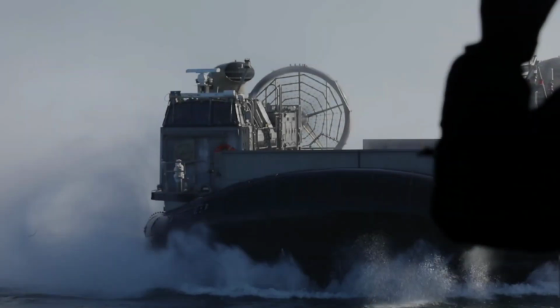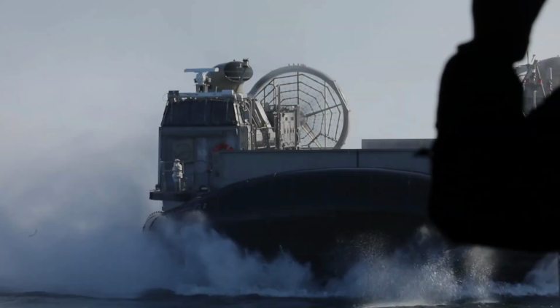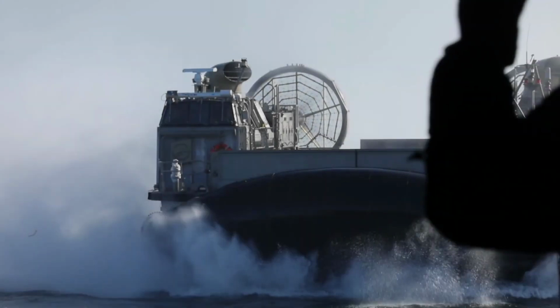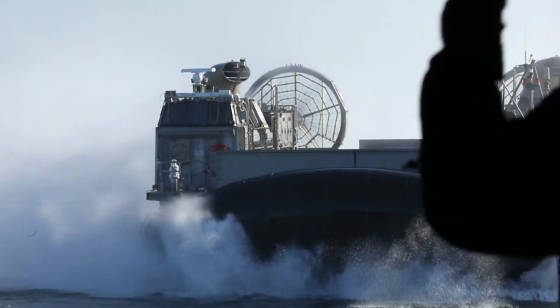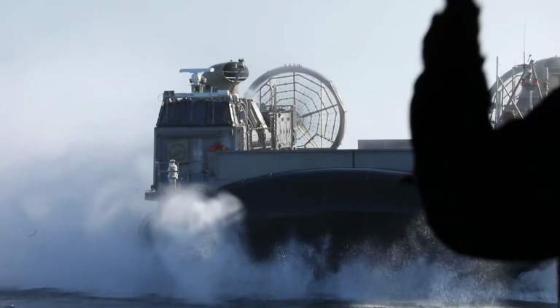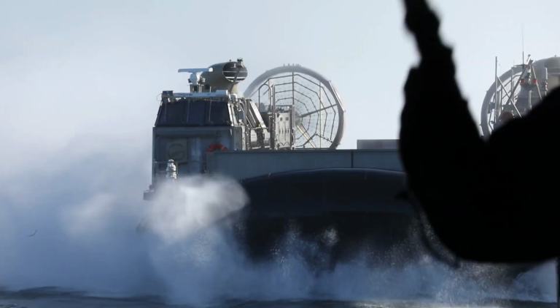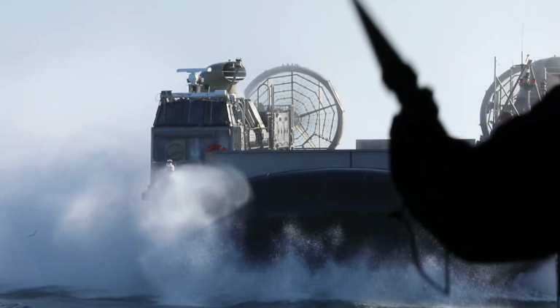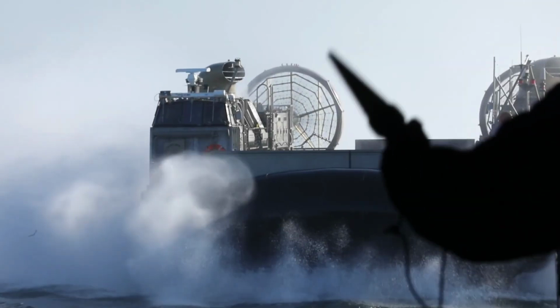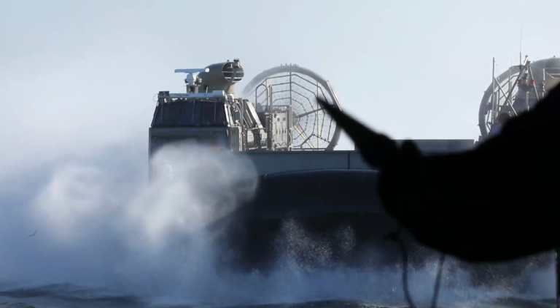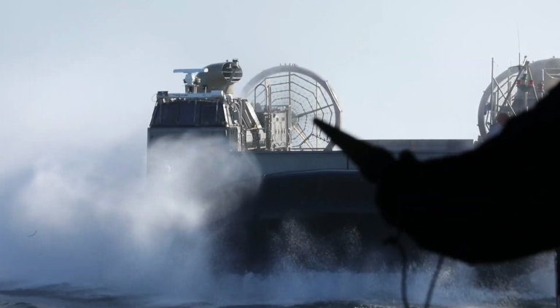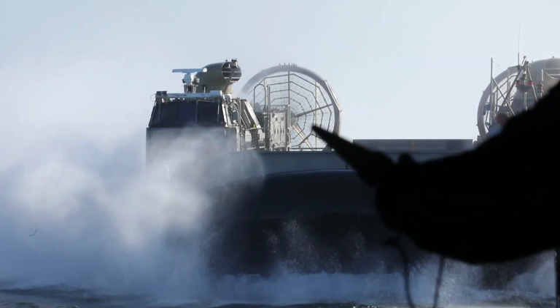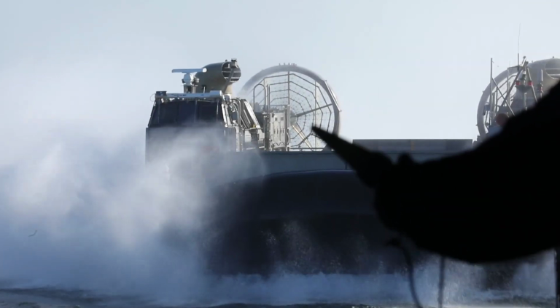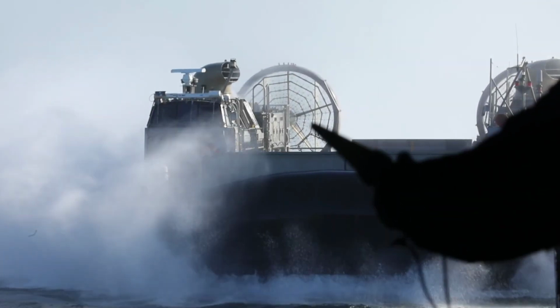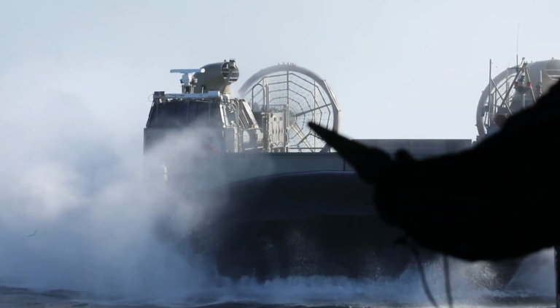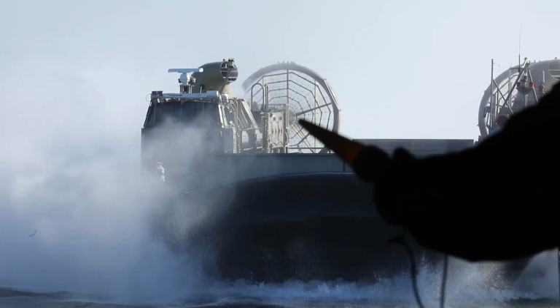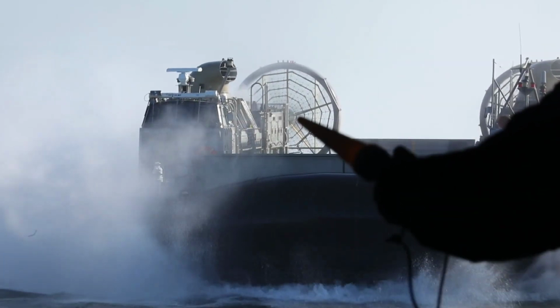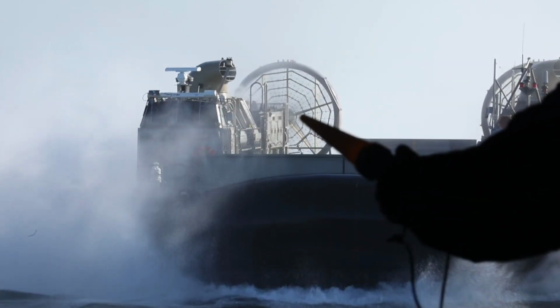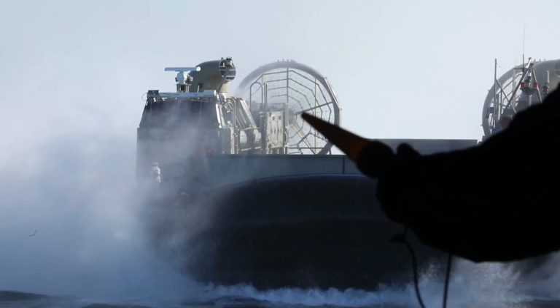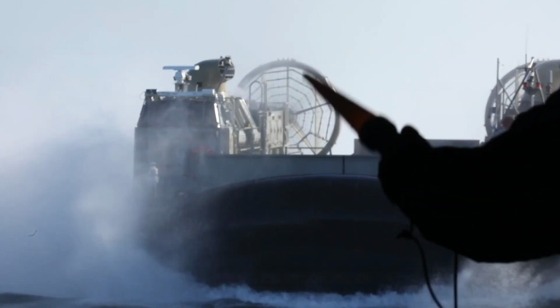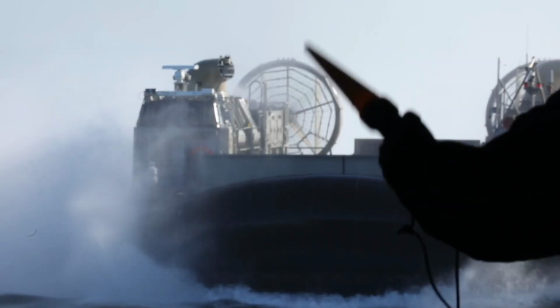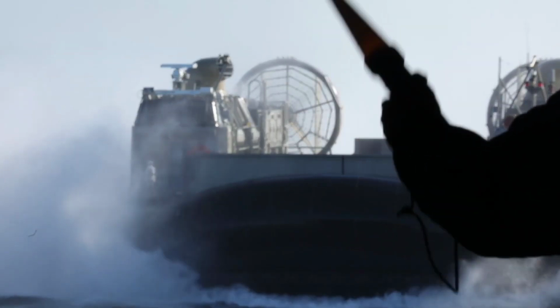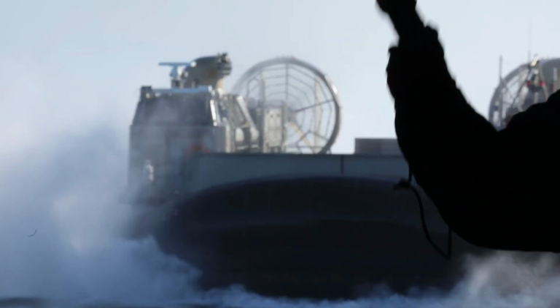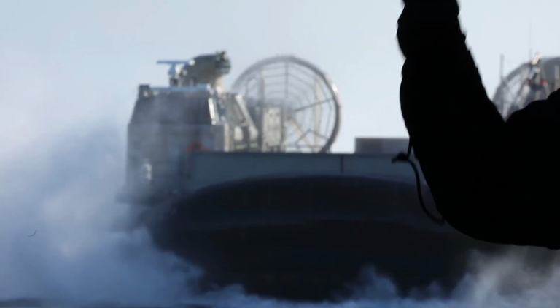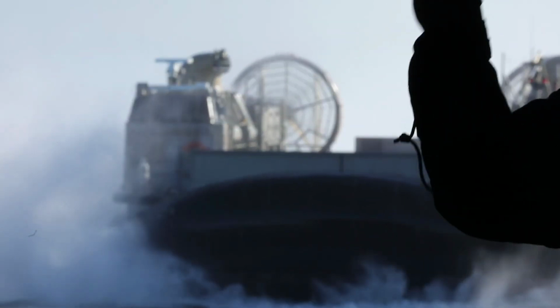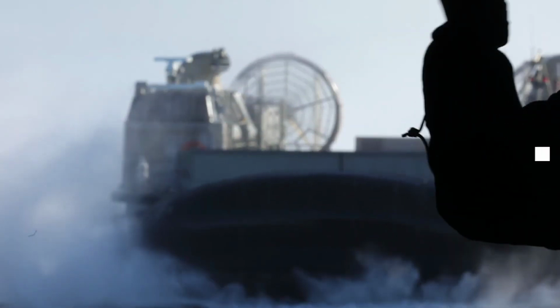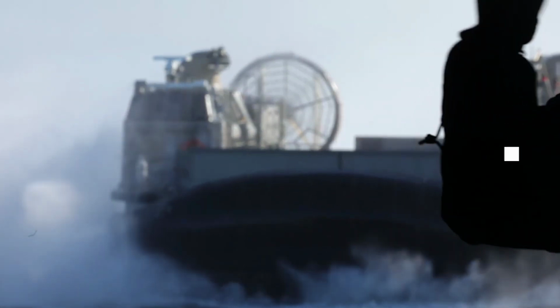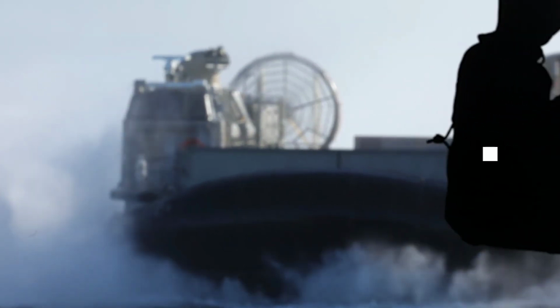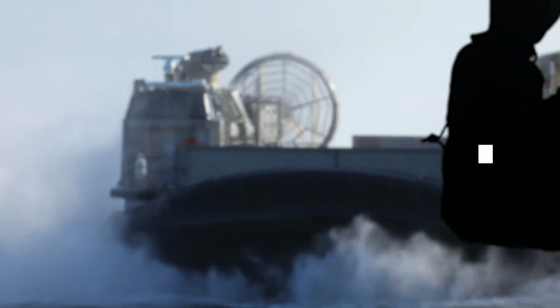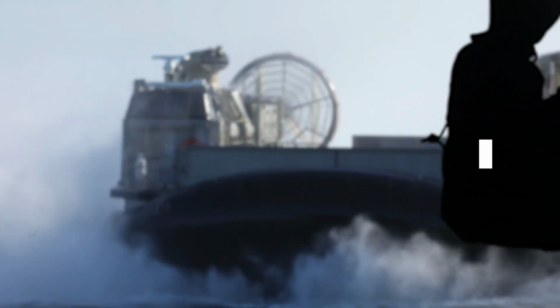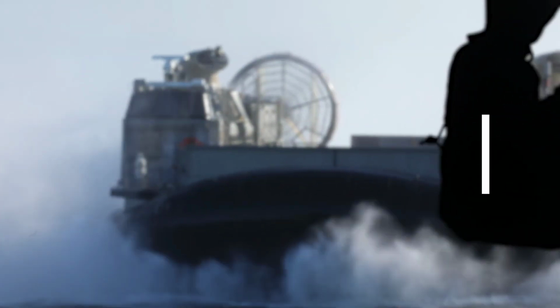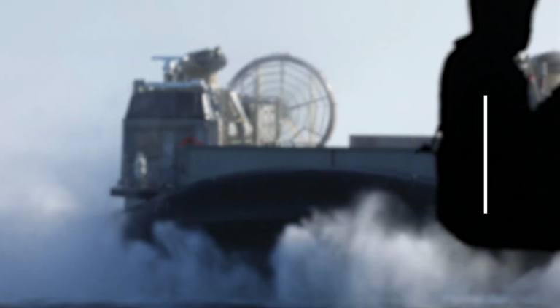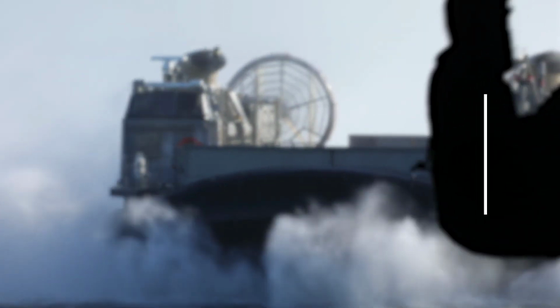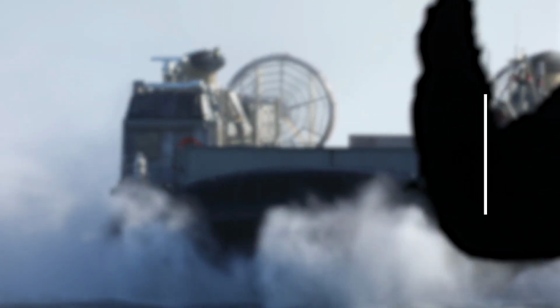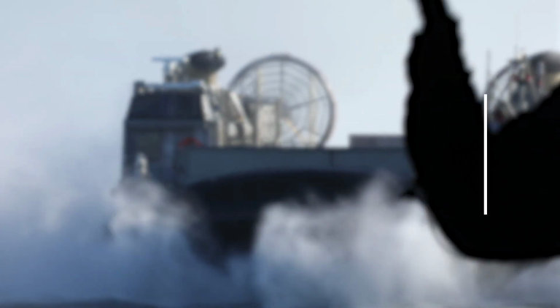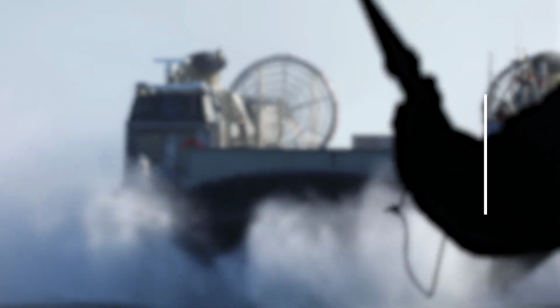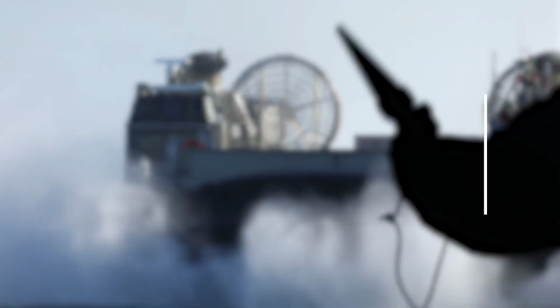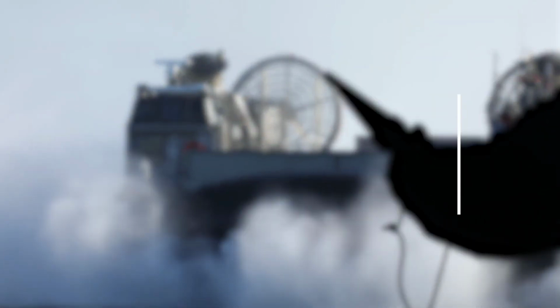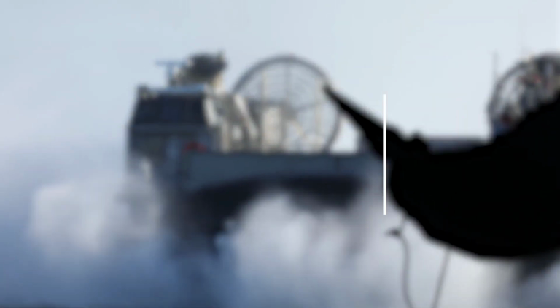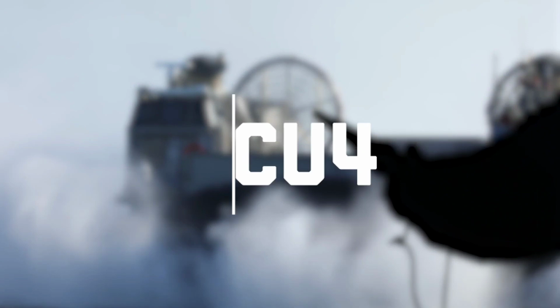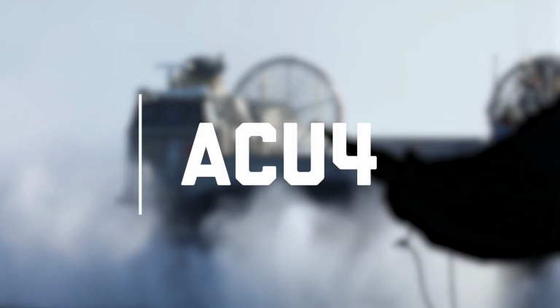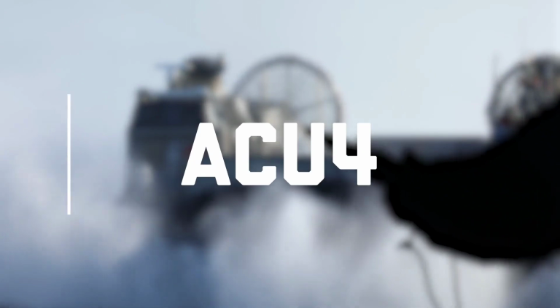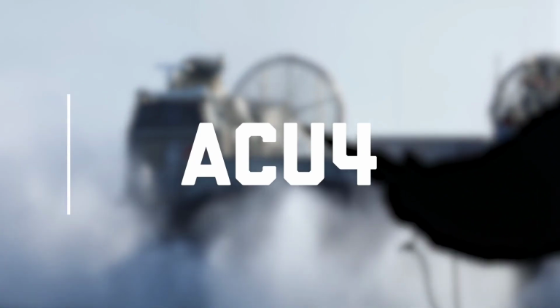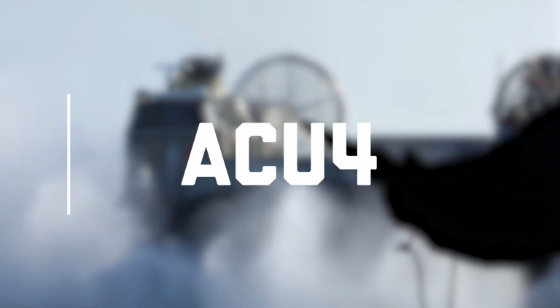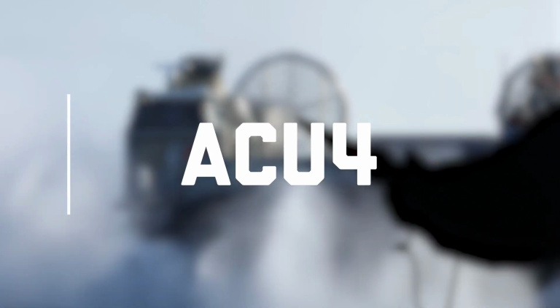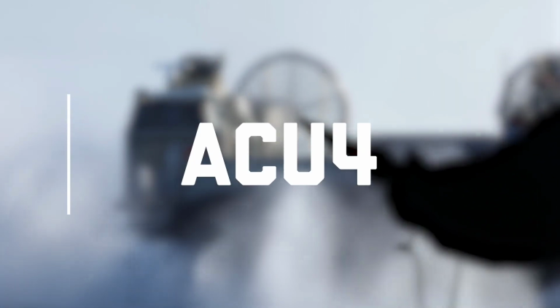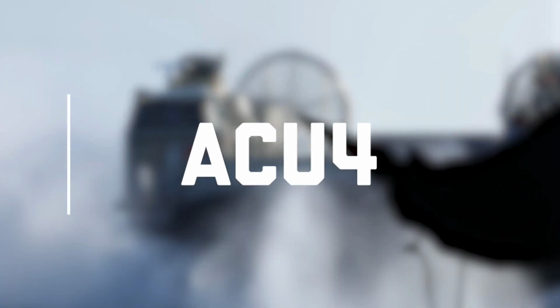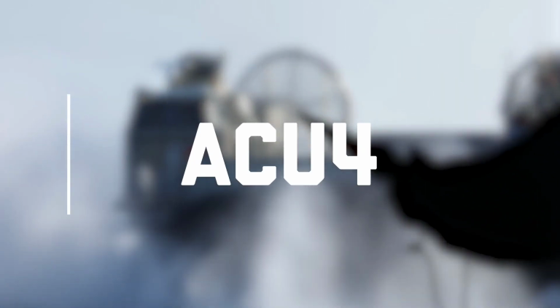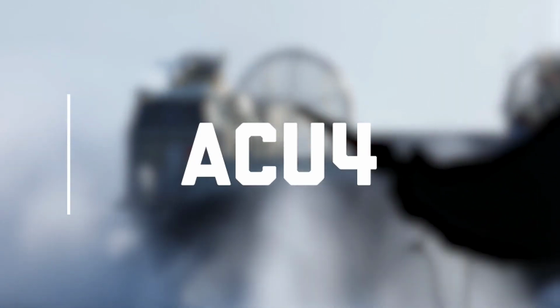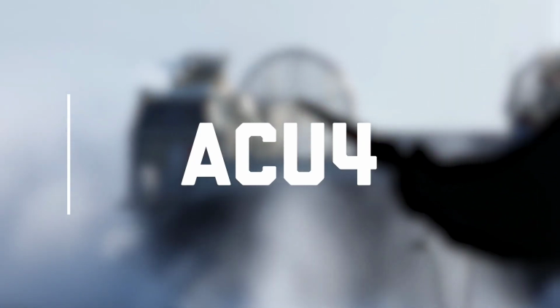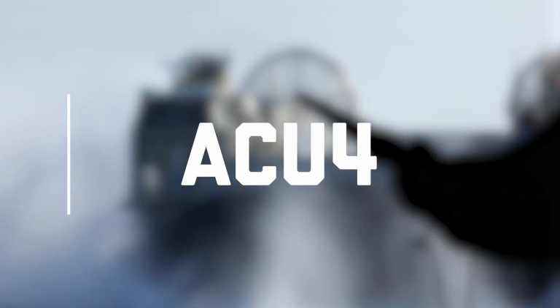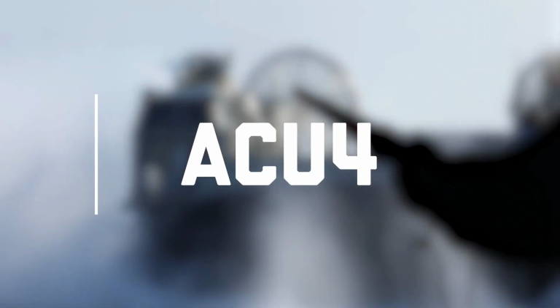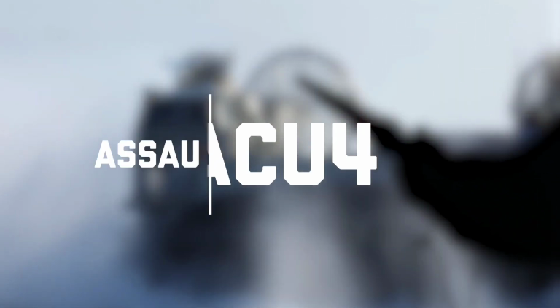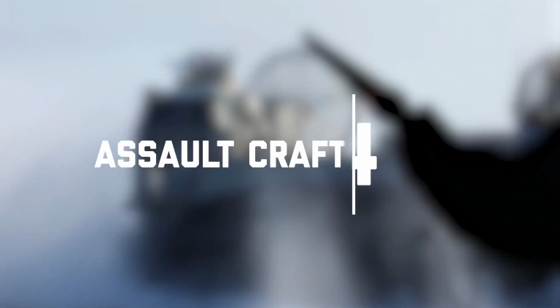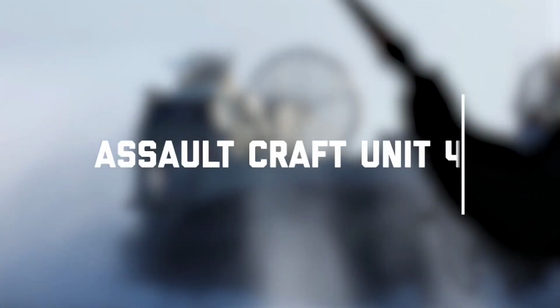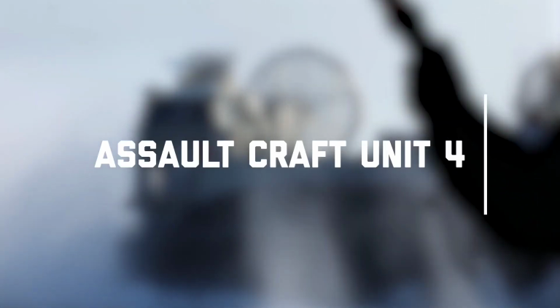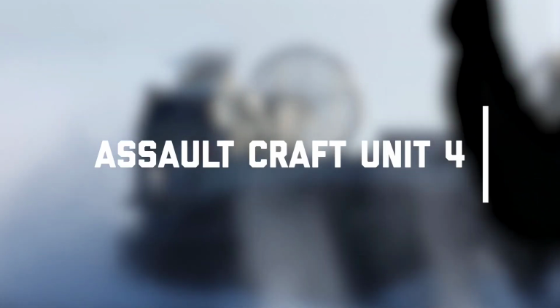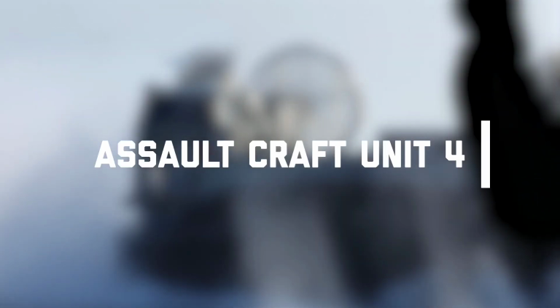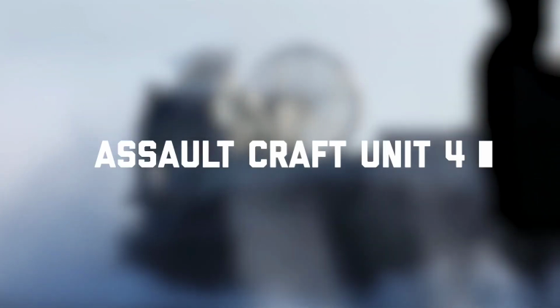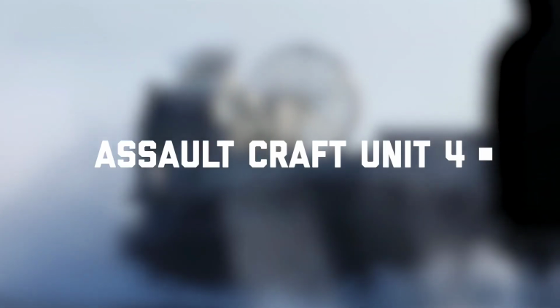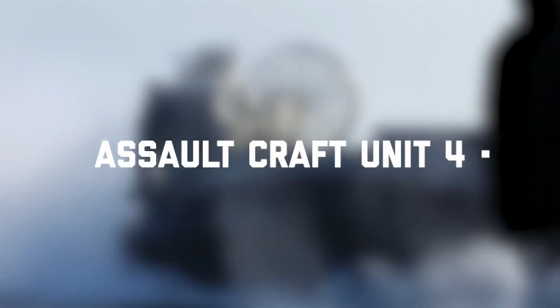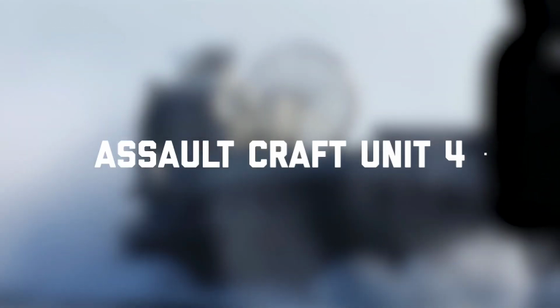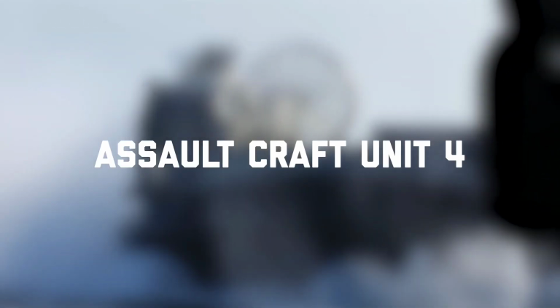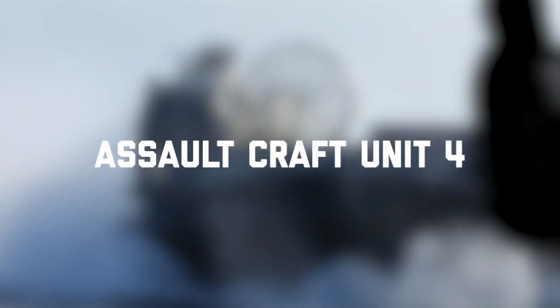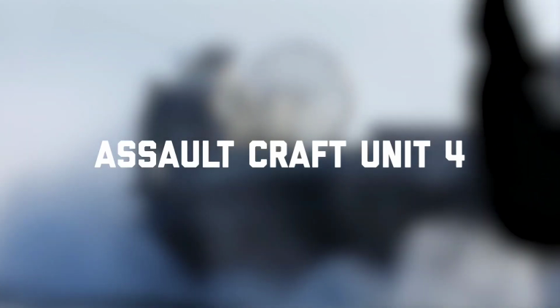In the ever-changing landscape of global operations, one command stands ready to meet the challenge. Welcome to Assault Craft Unit 4.